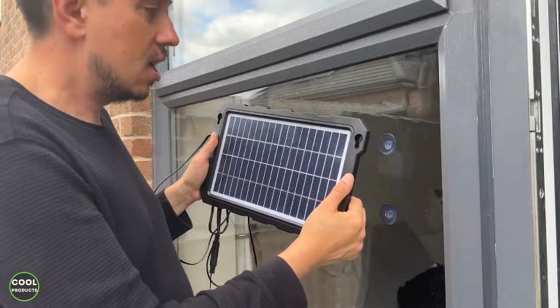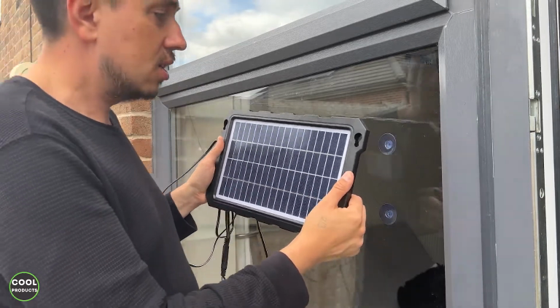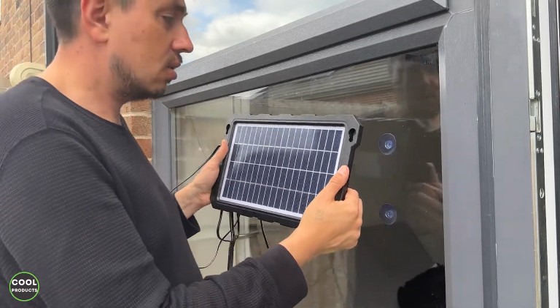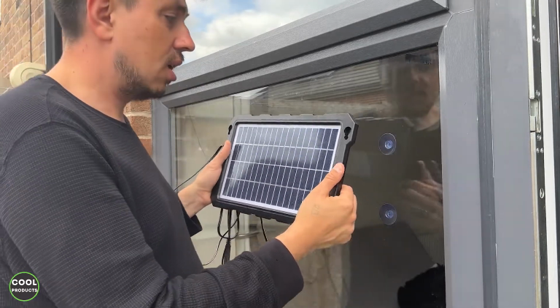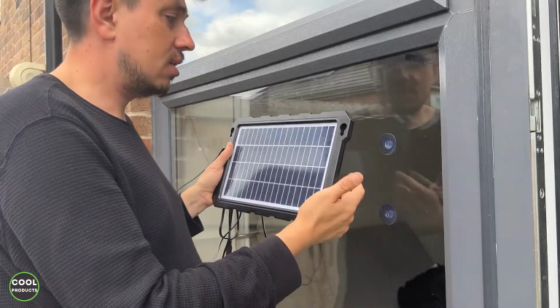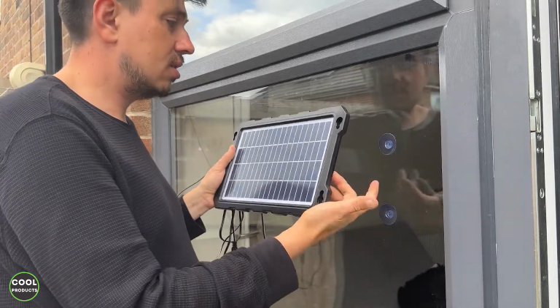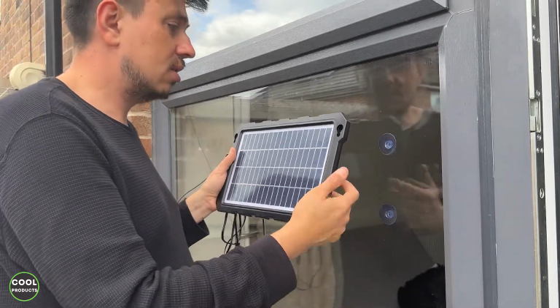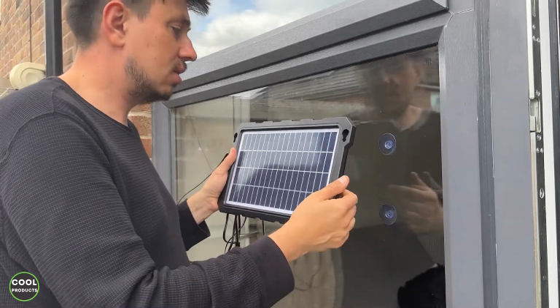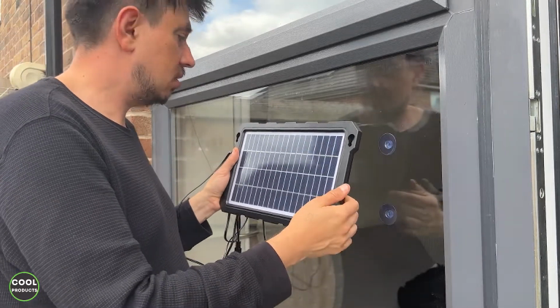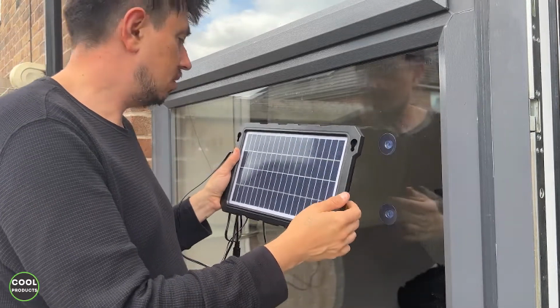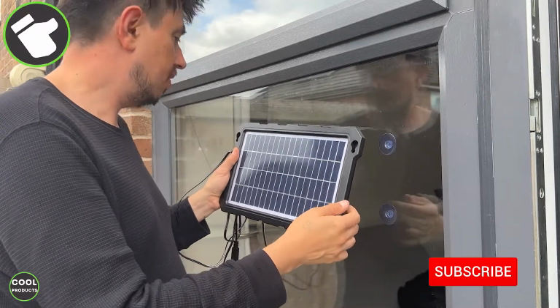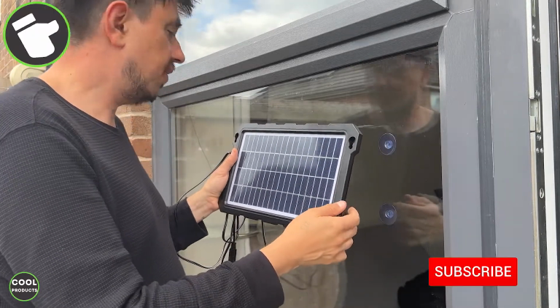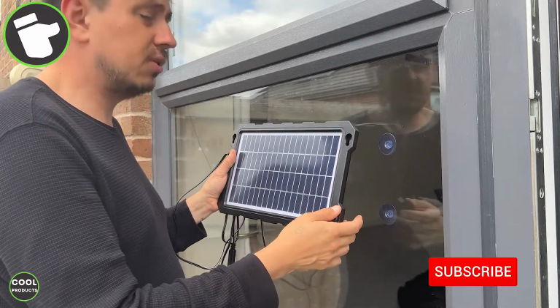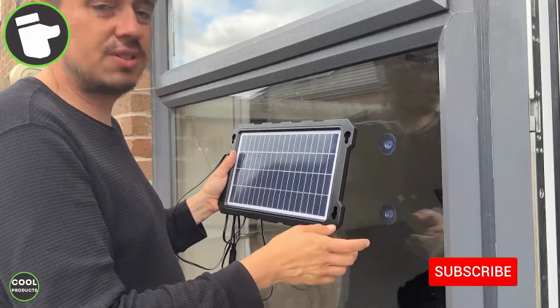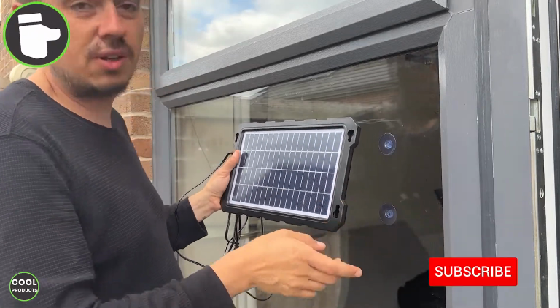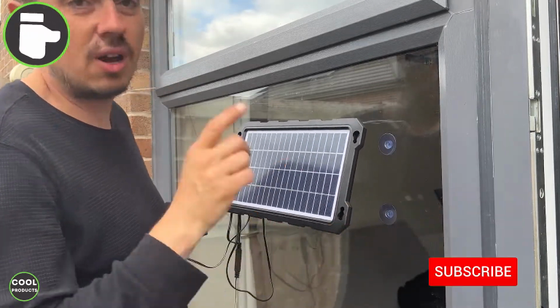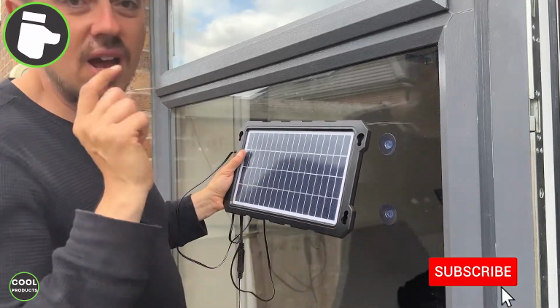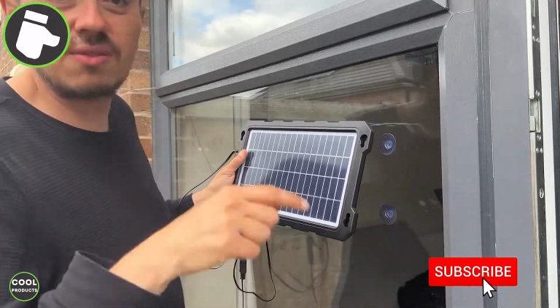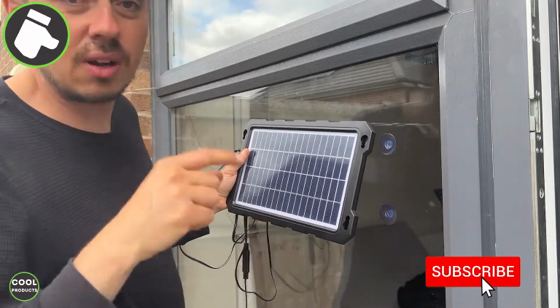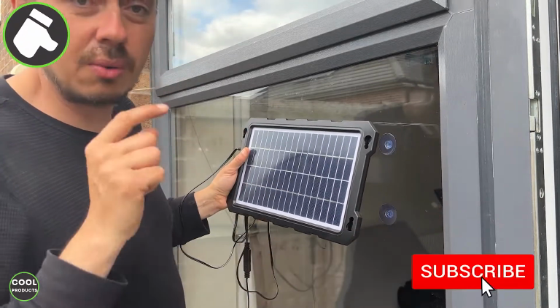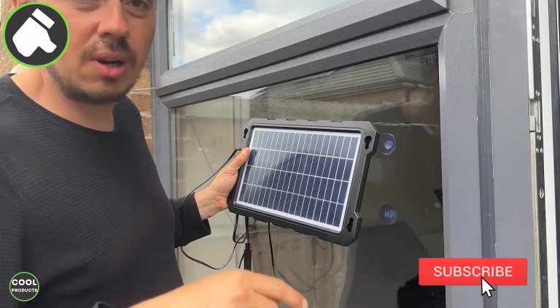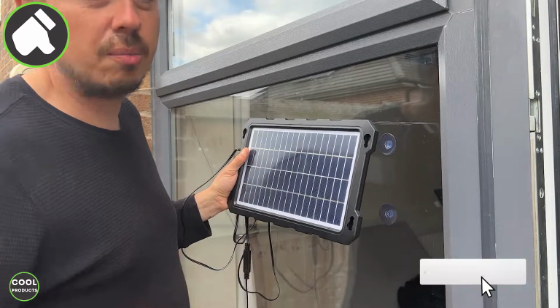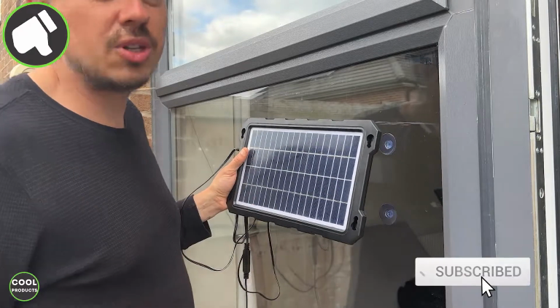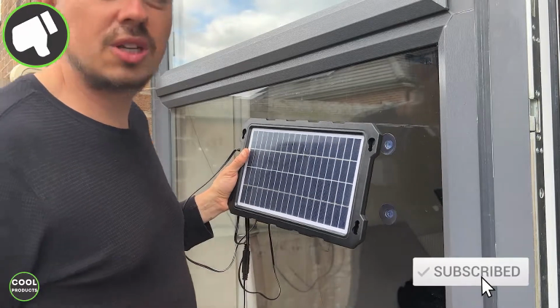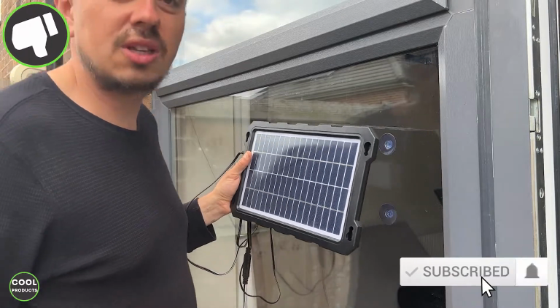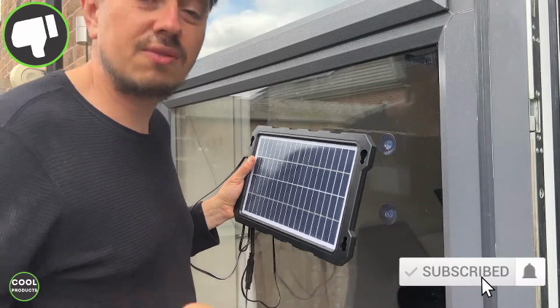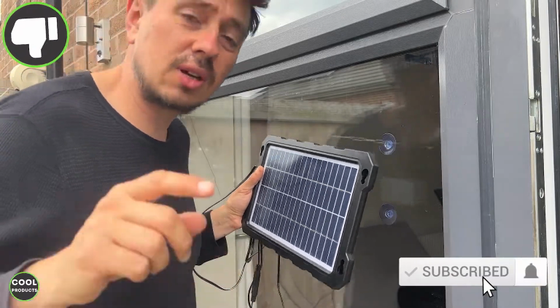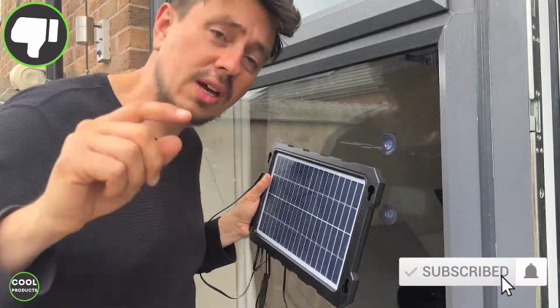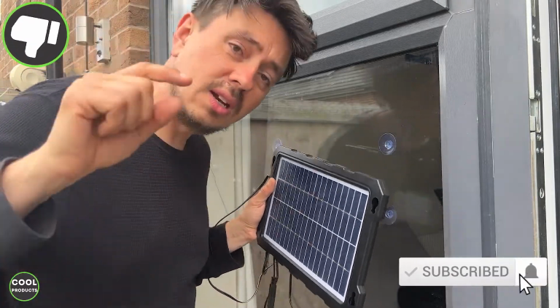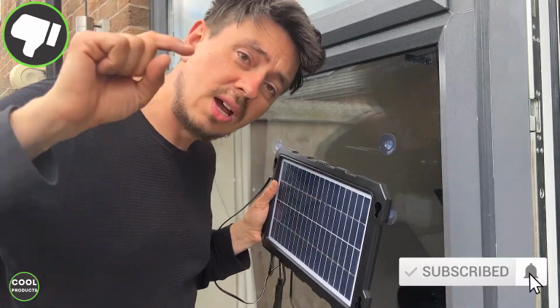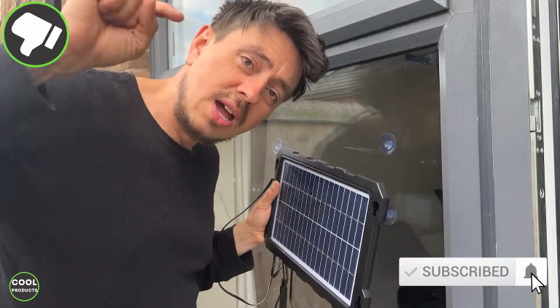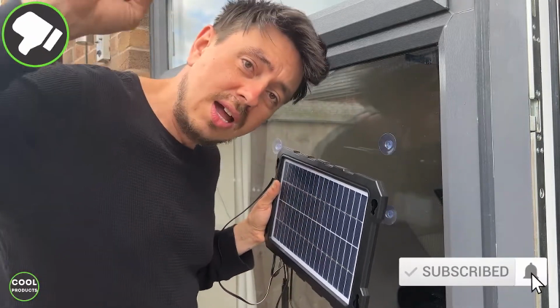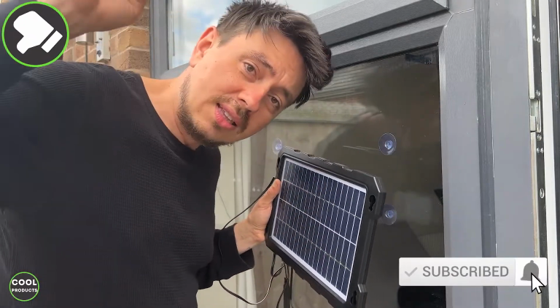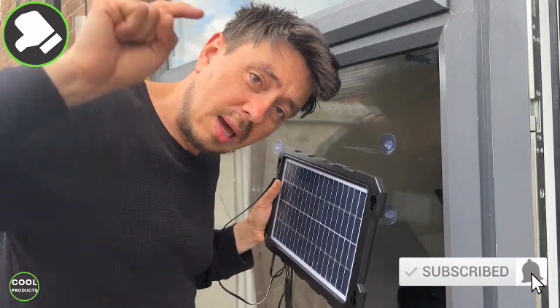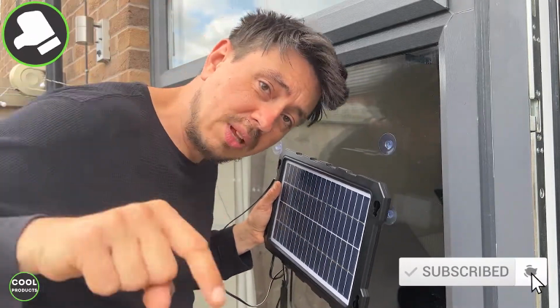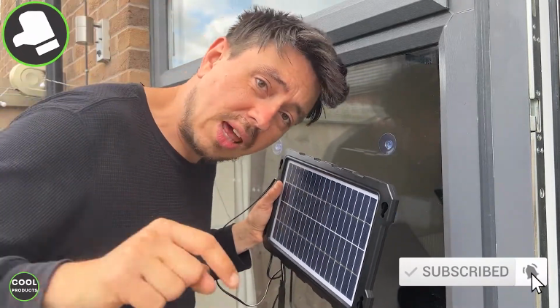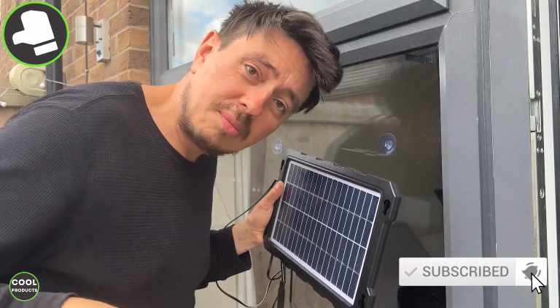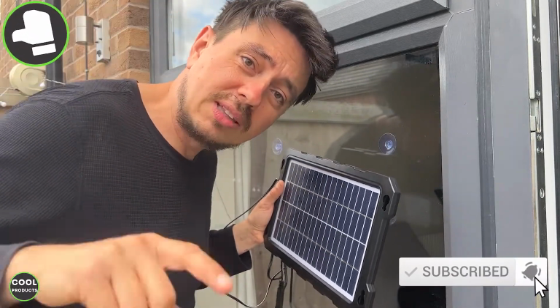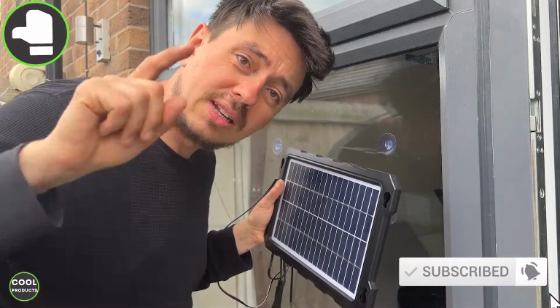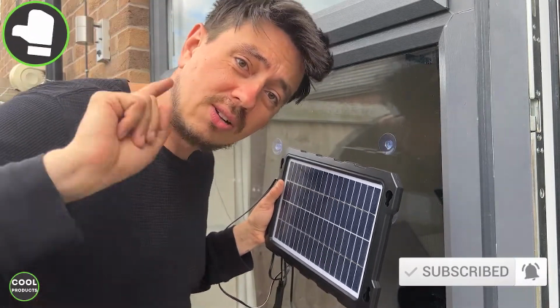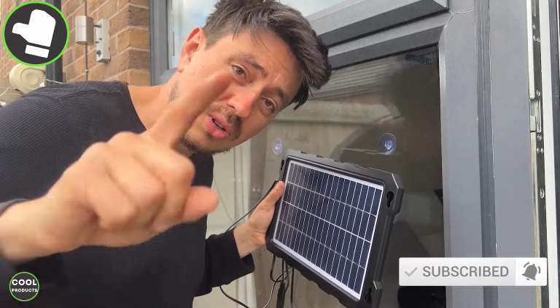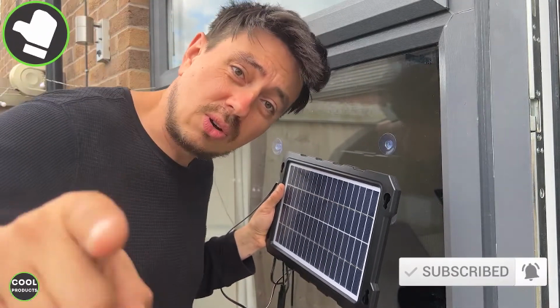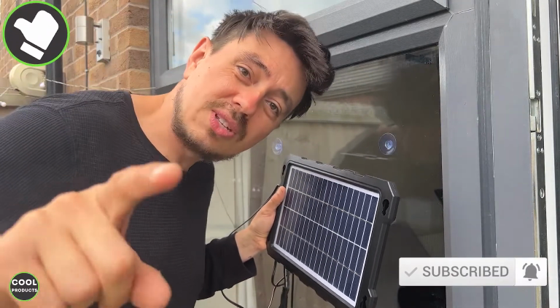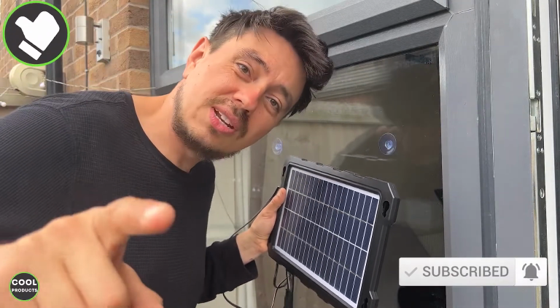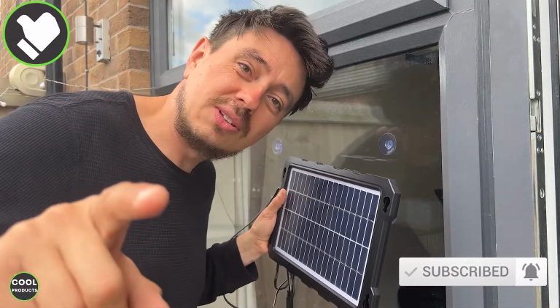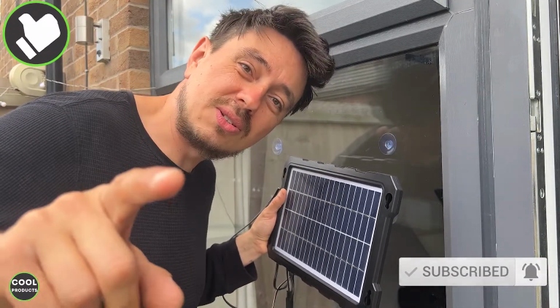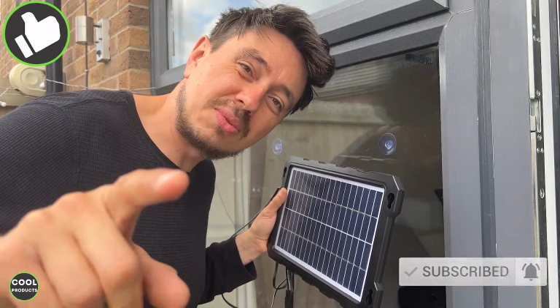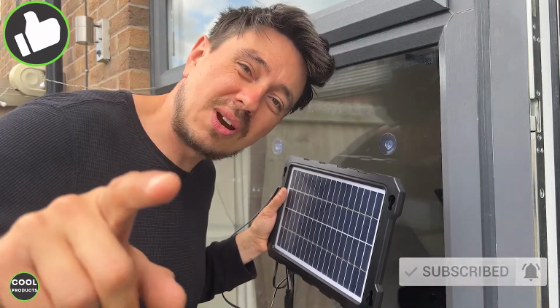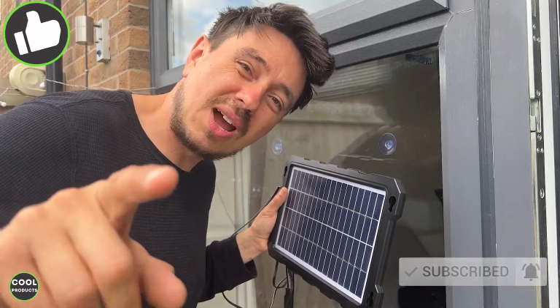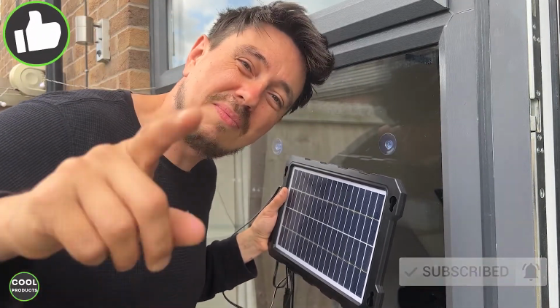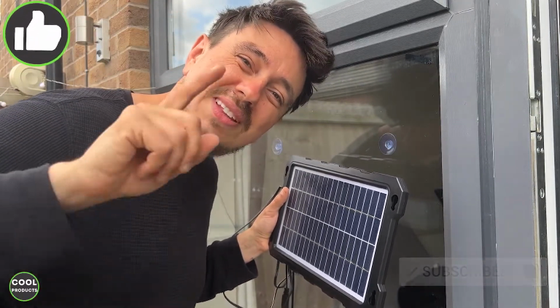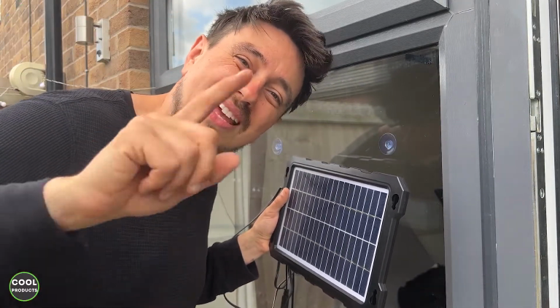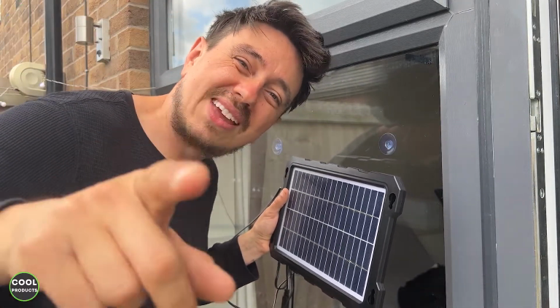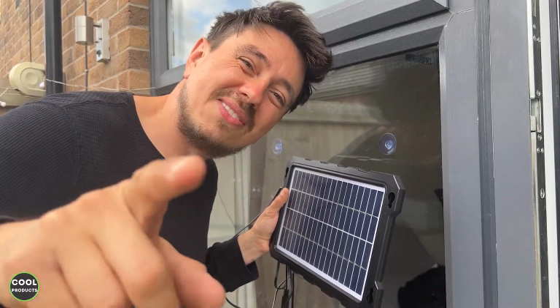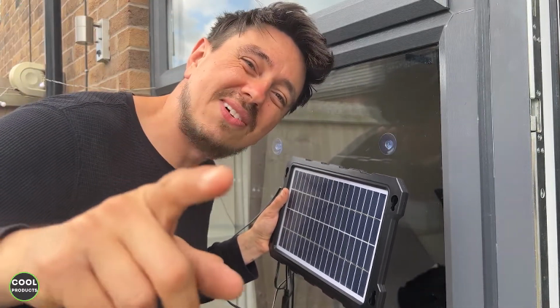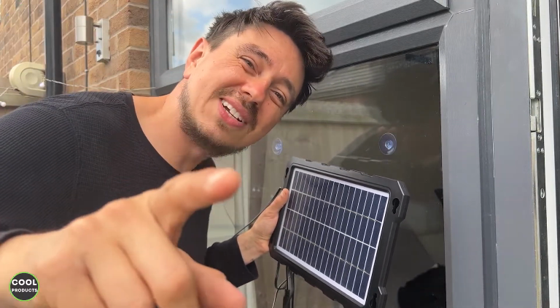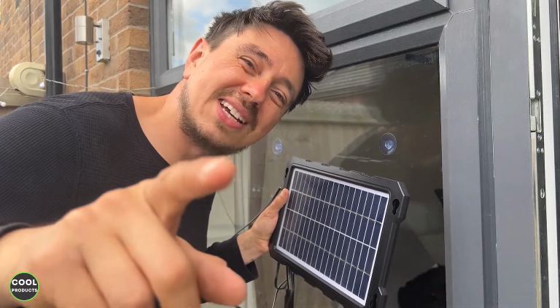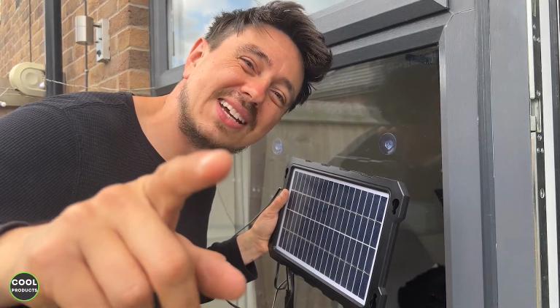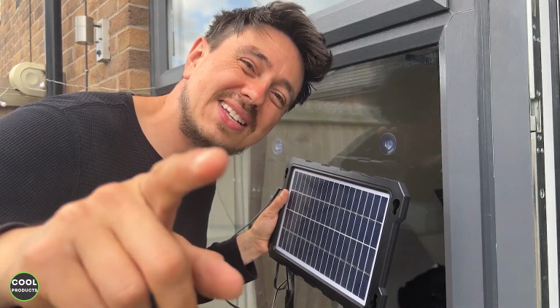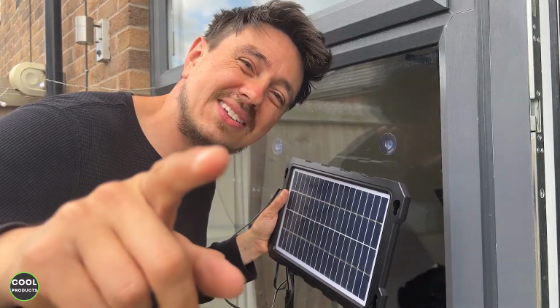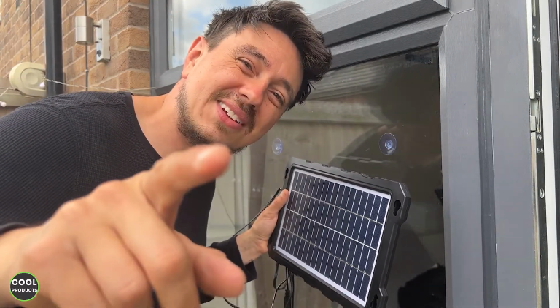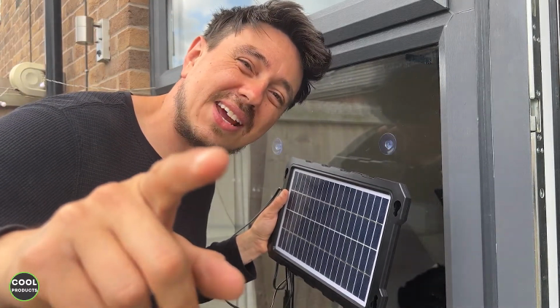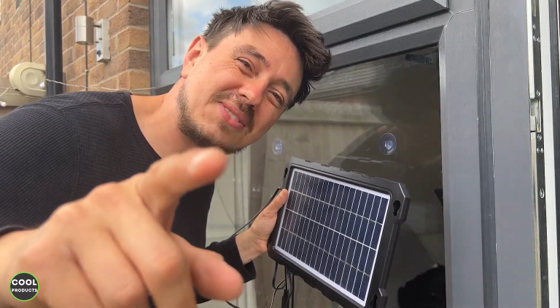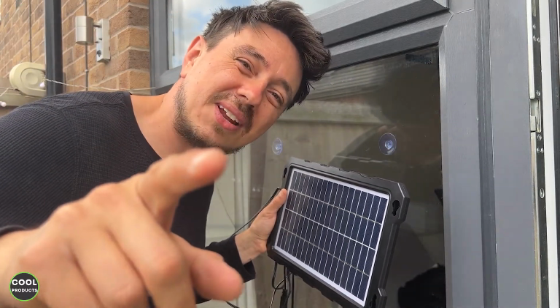So guys, if you found this video helpful, I really appreciate it if you can tap the like button and also consider subscribing. Thank you for watching, and see you in the next one.